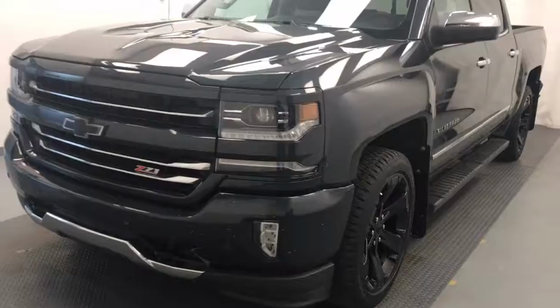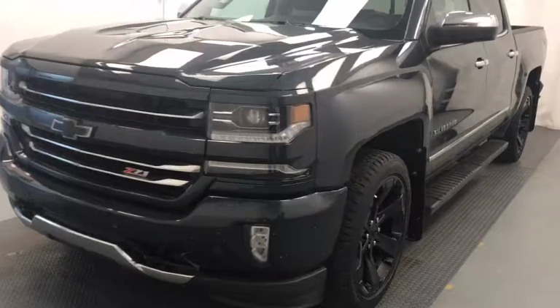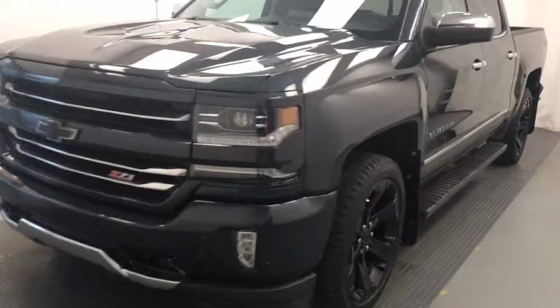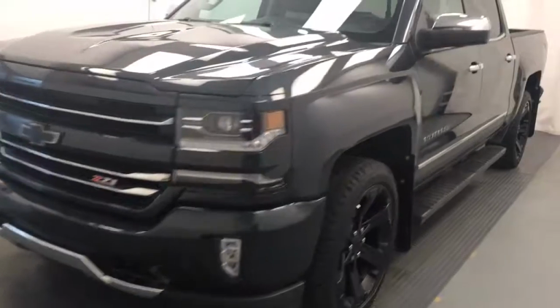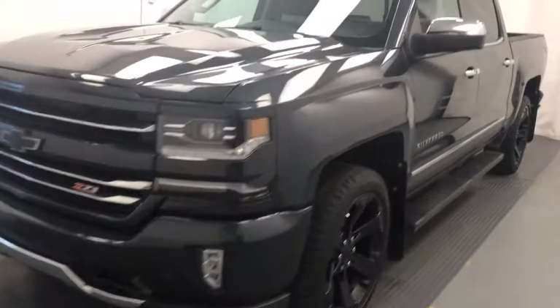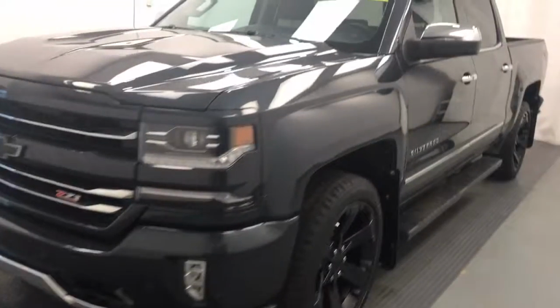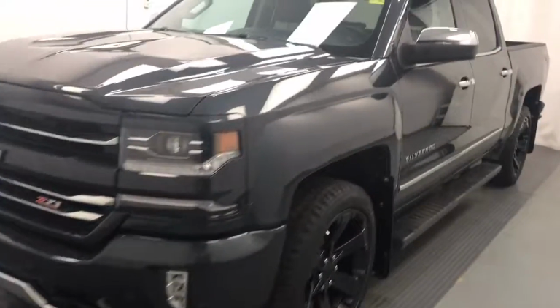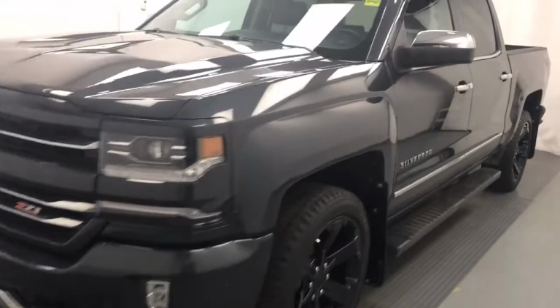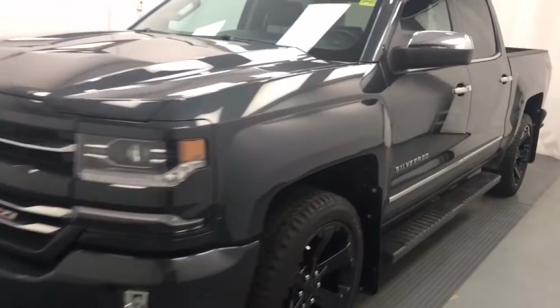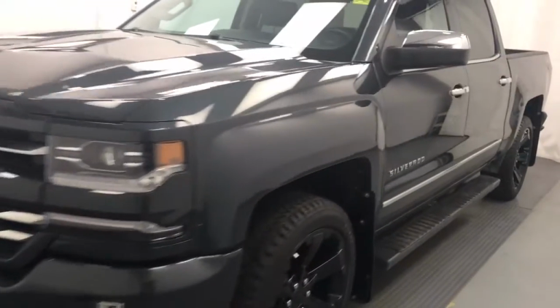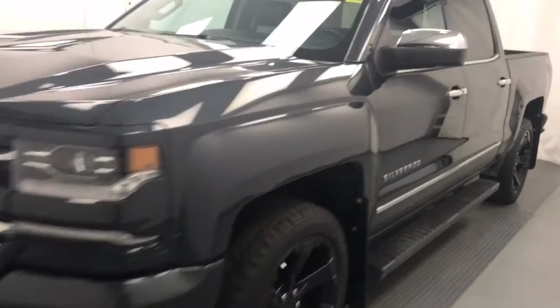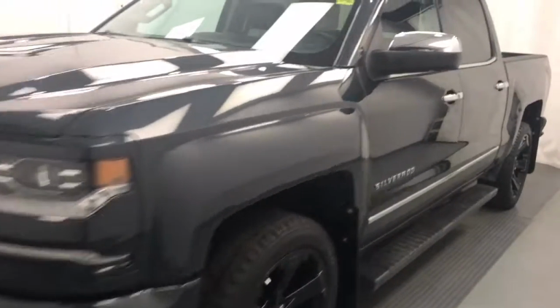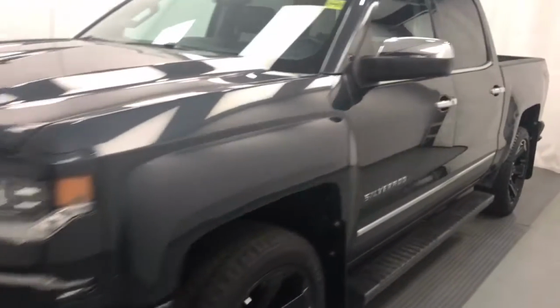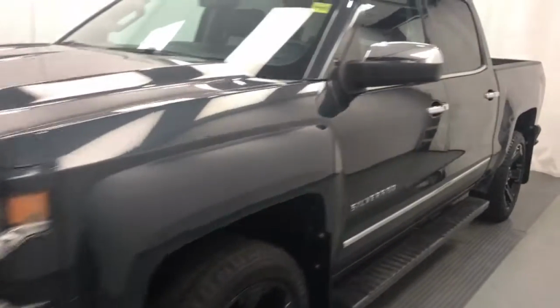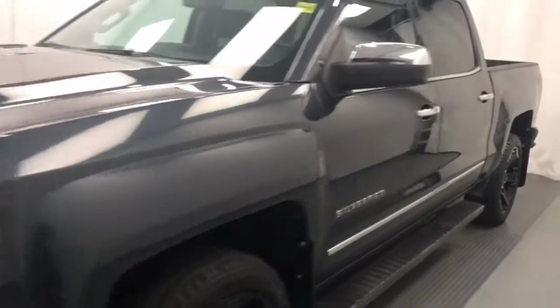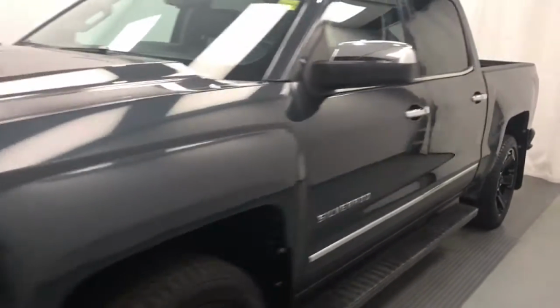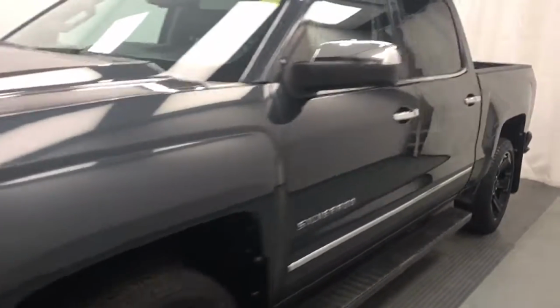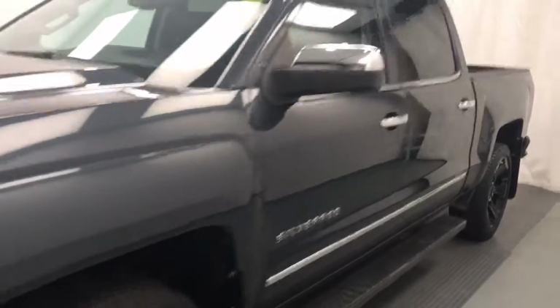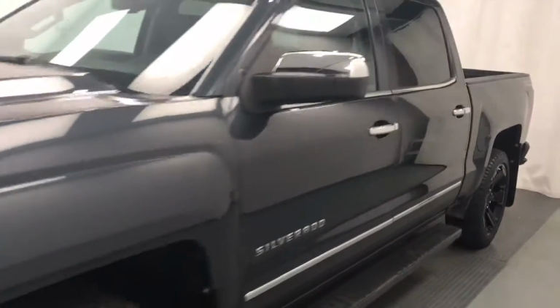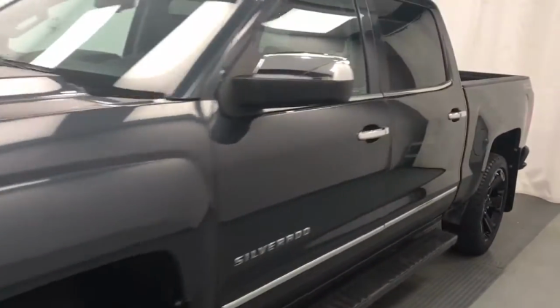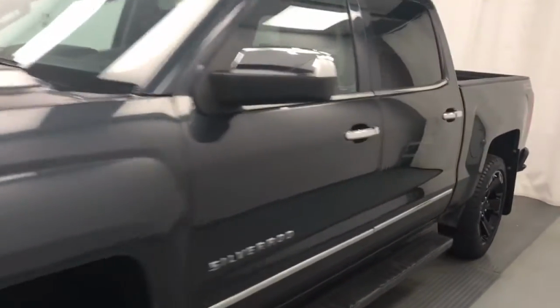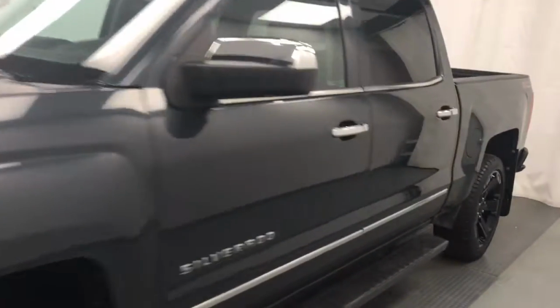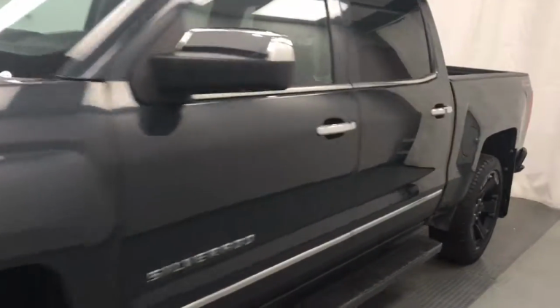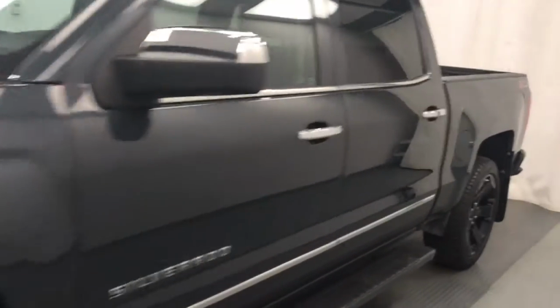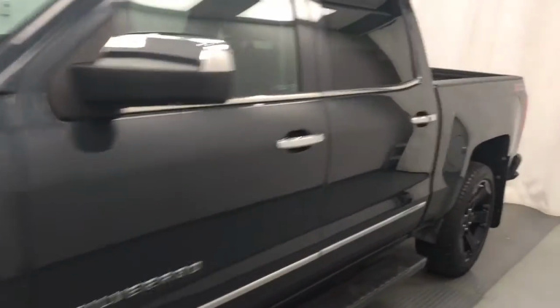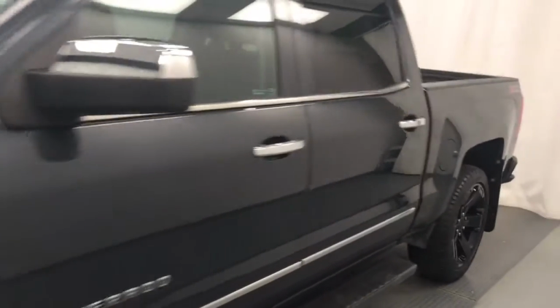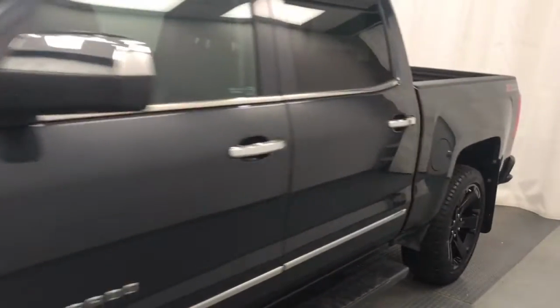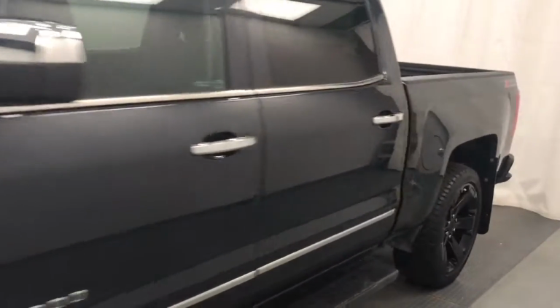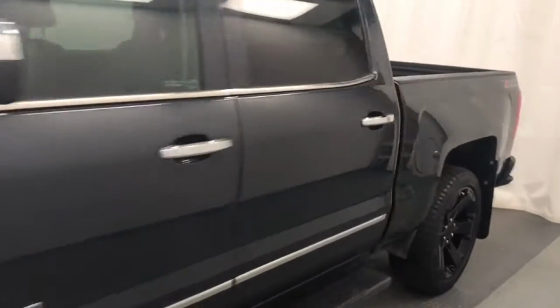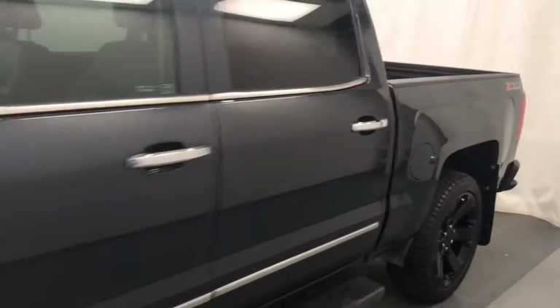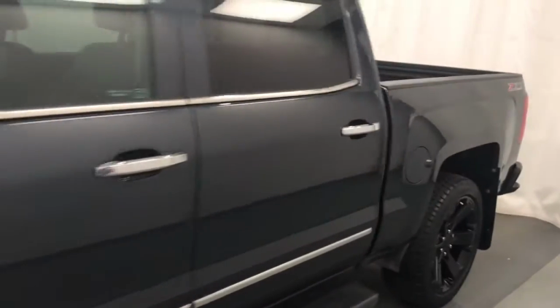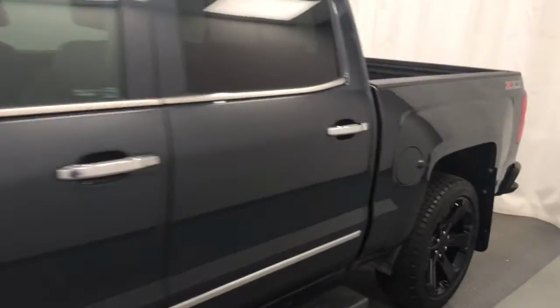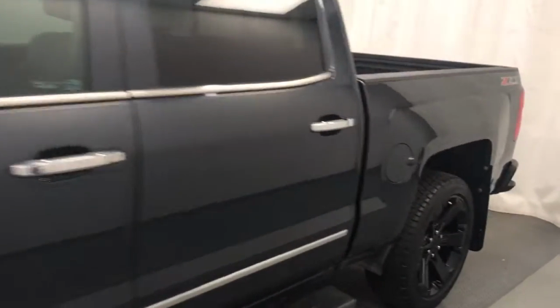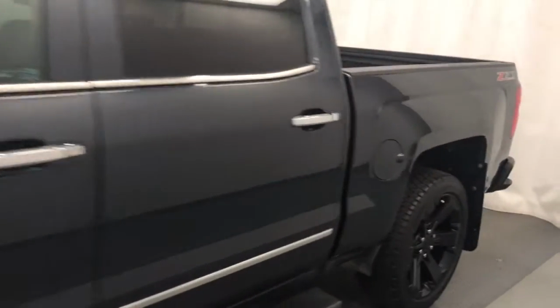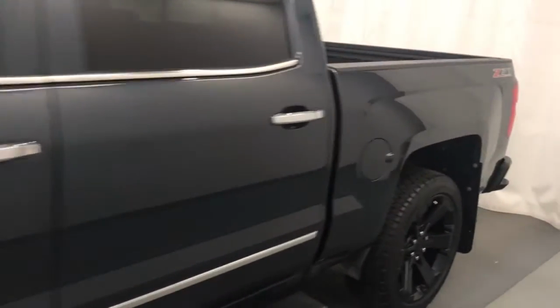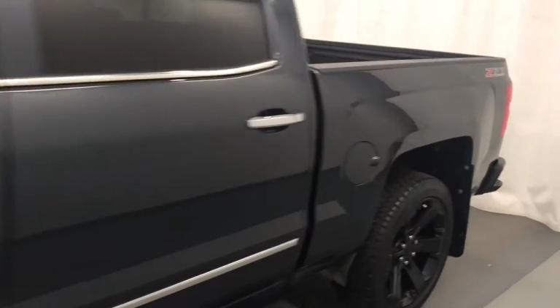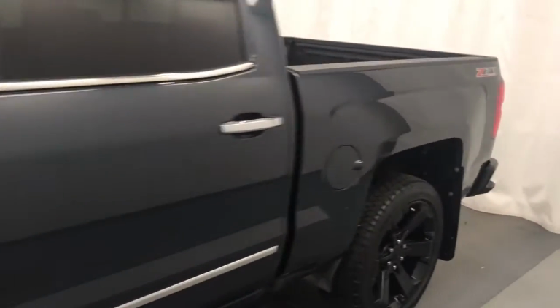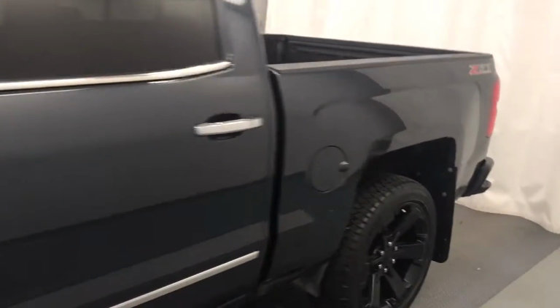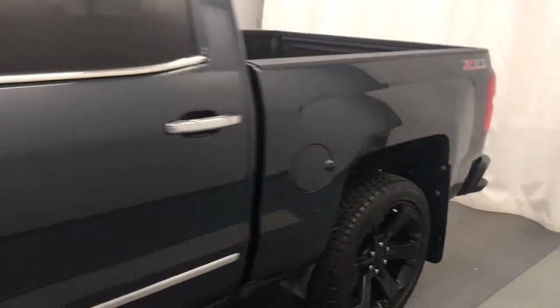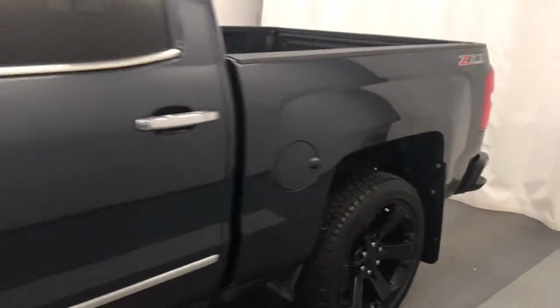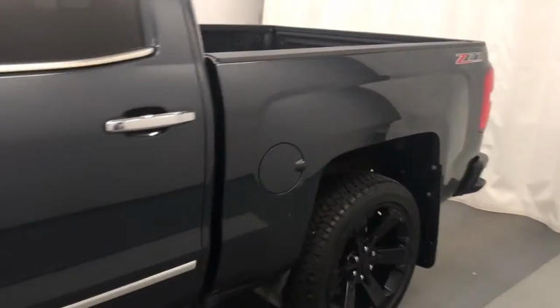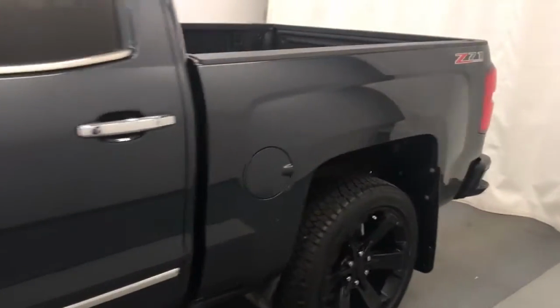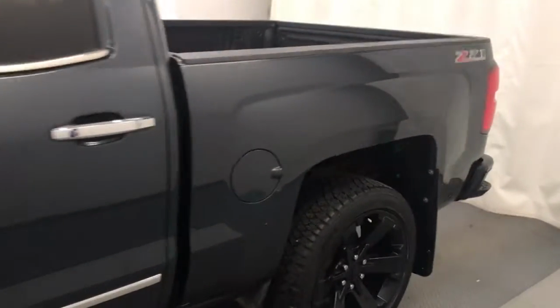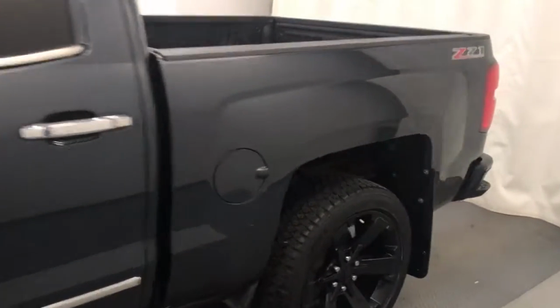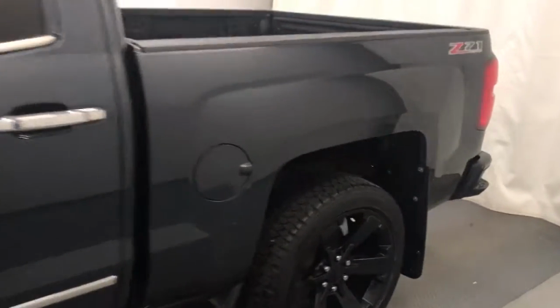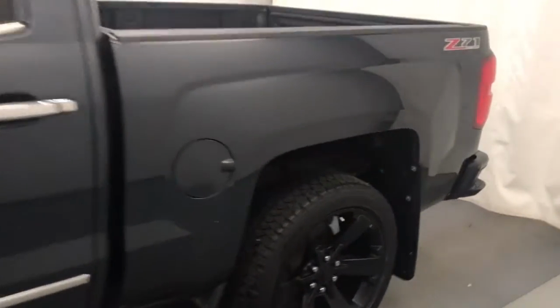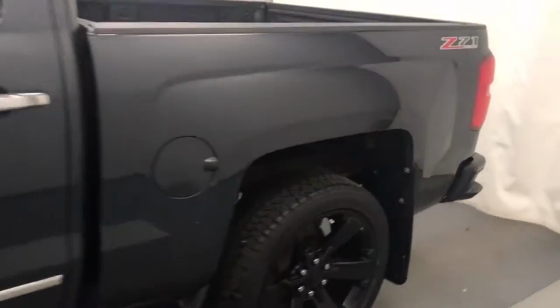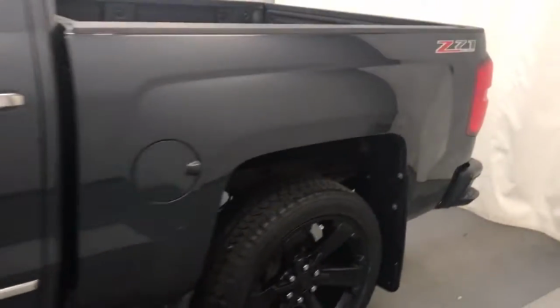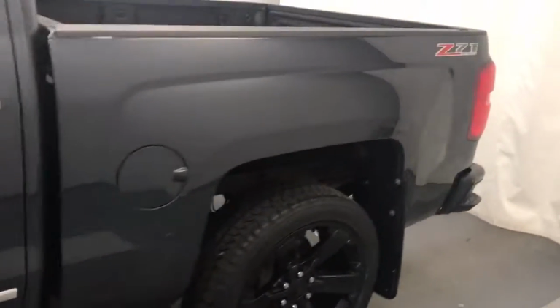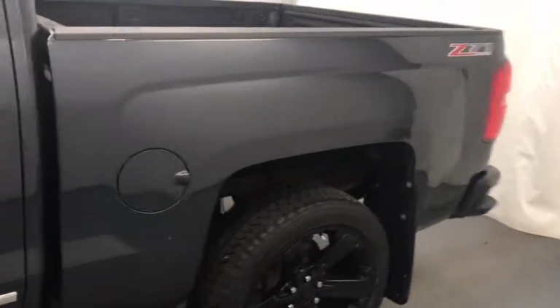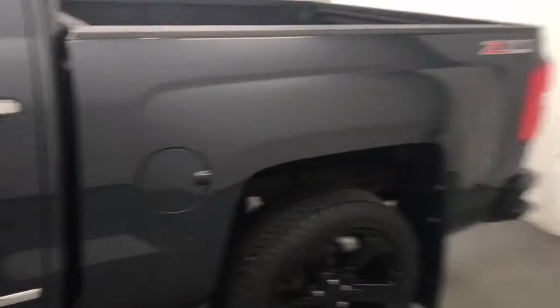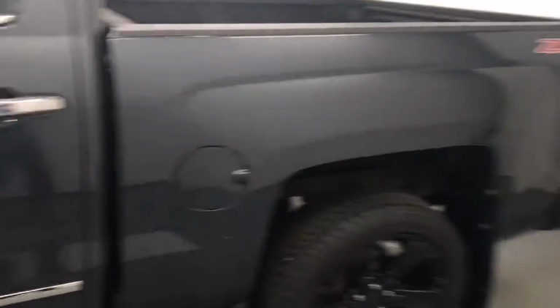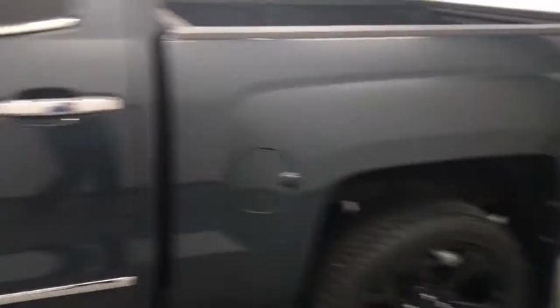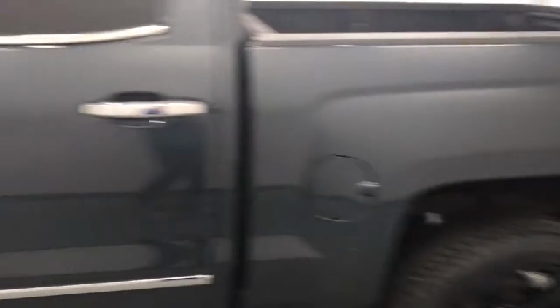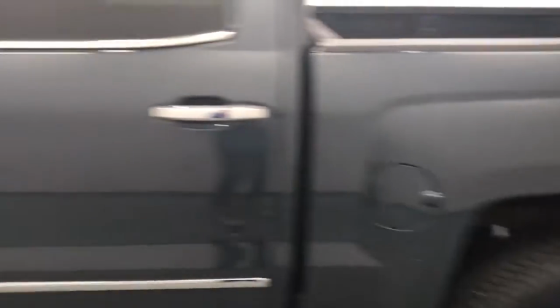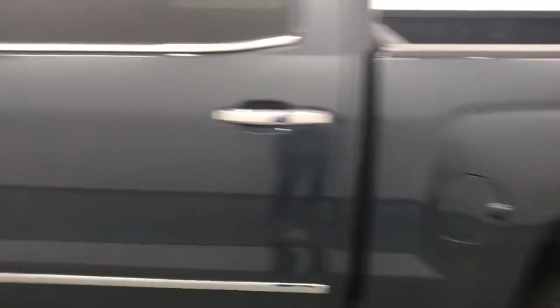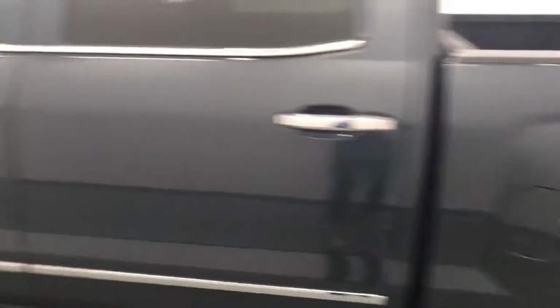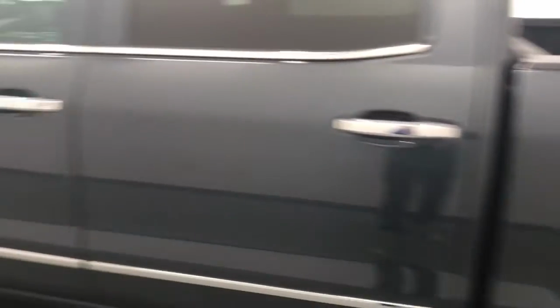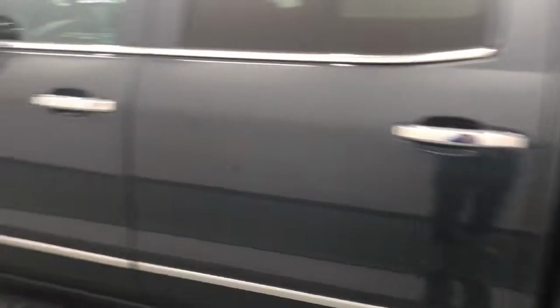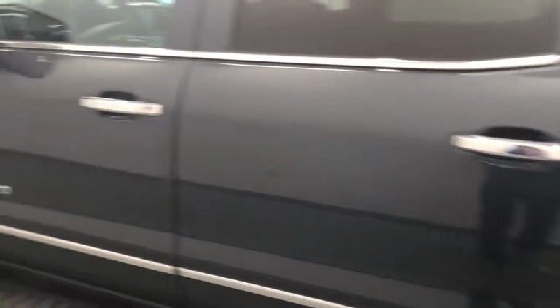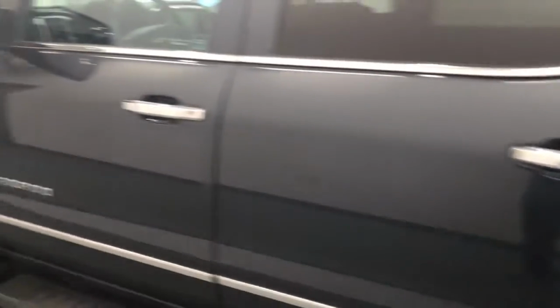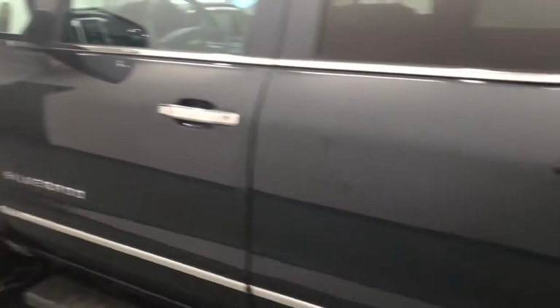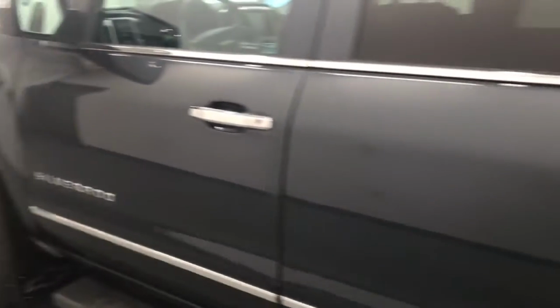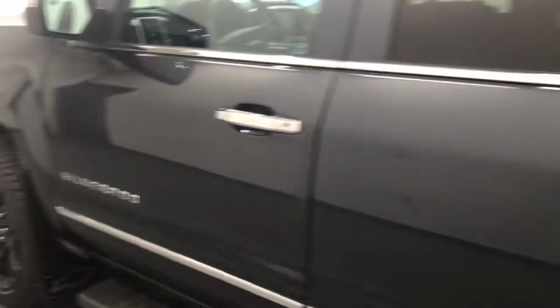Today we're reviewing stock number 209399 on a 2017 Chevy 1500 crew, and our exterior color is graphite.